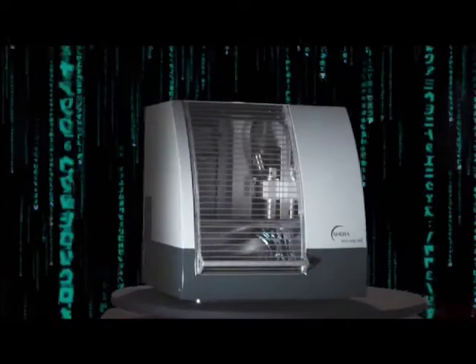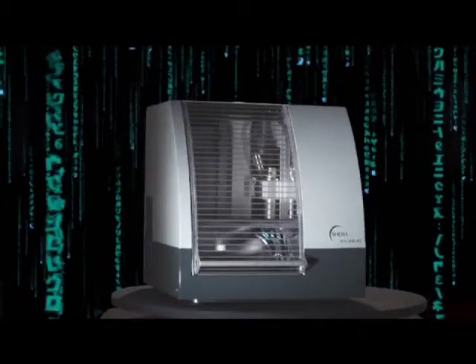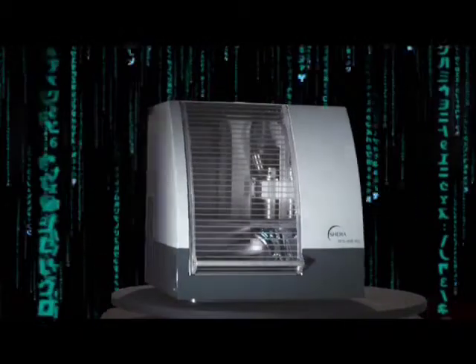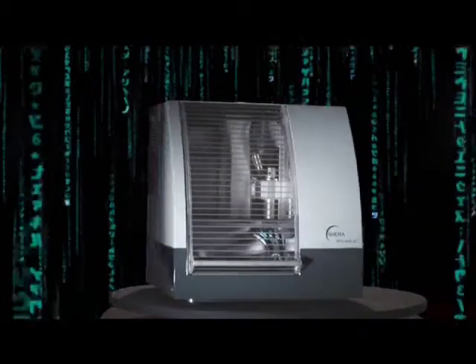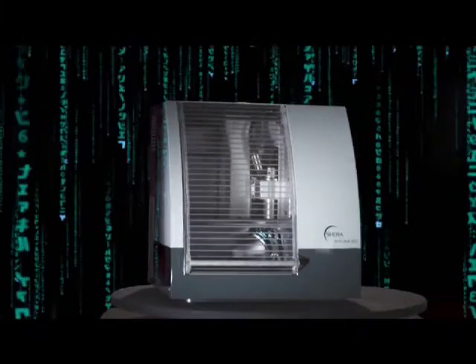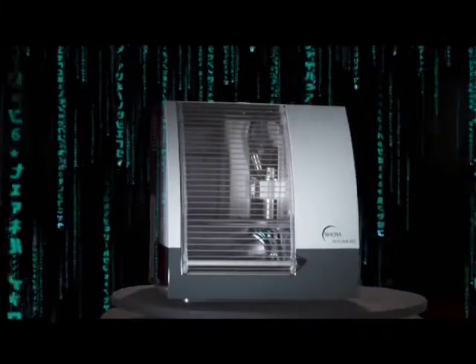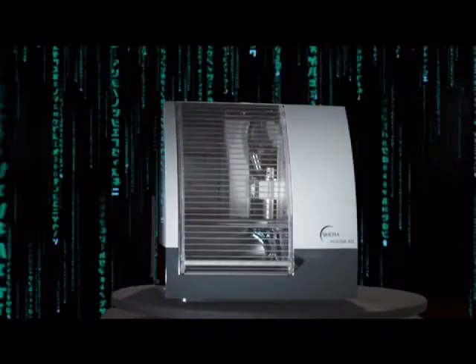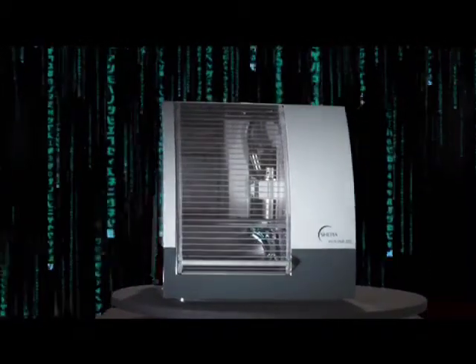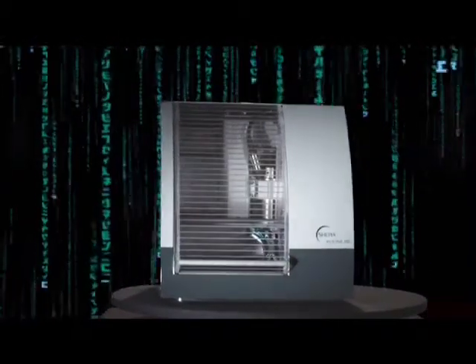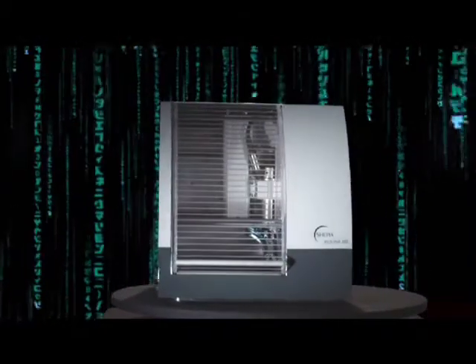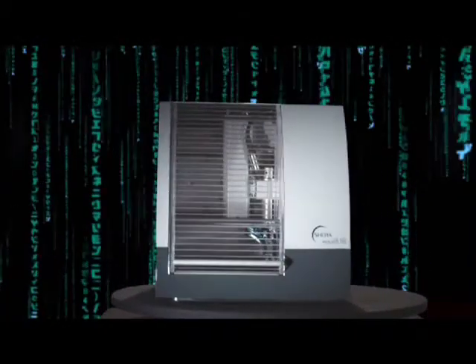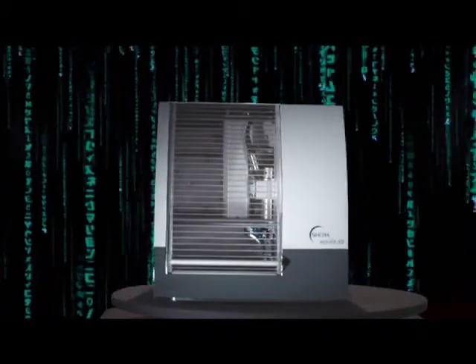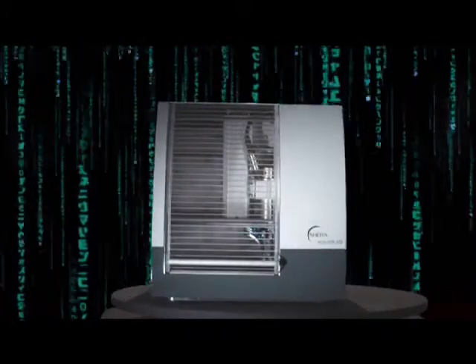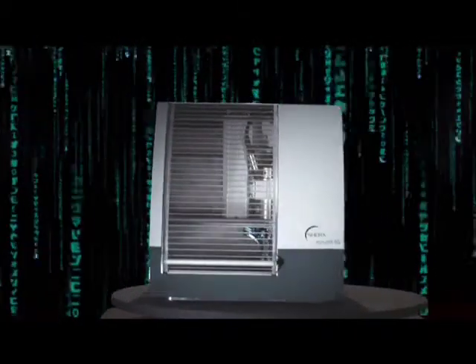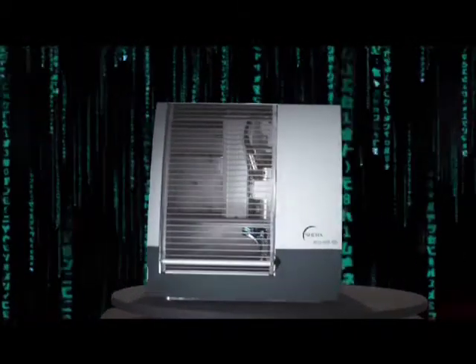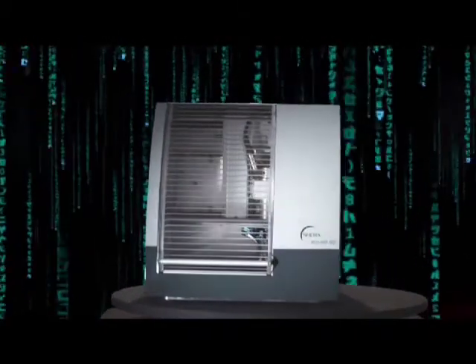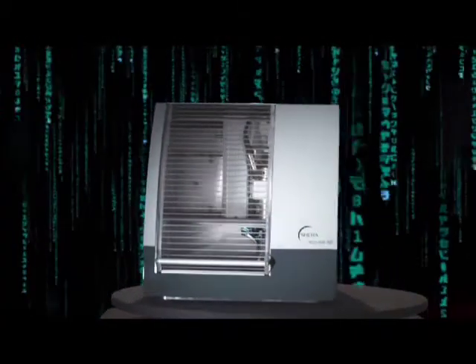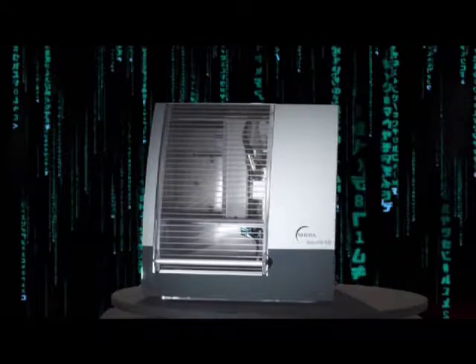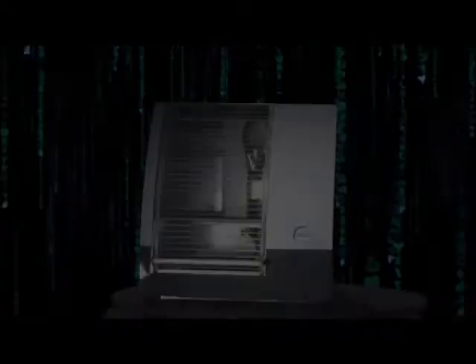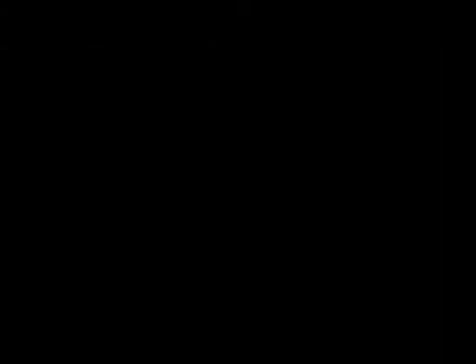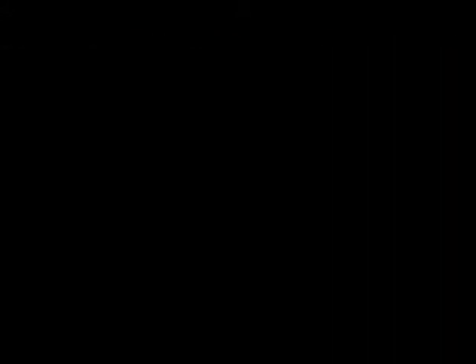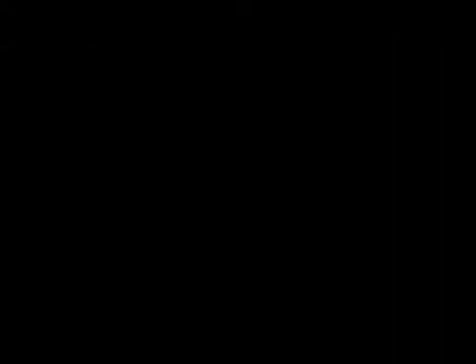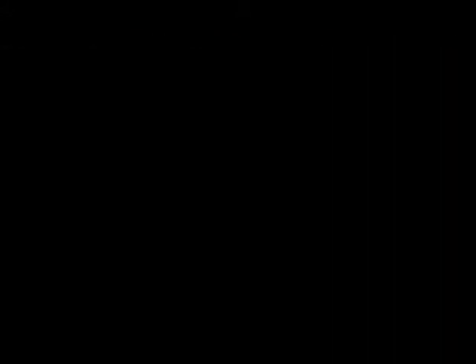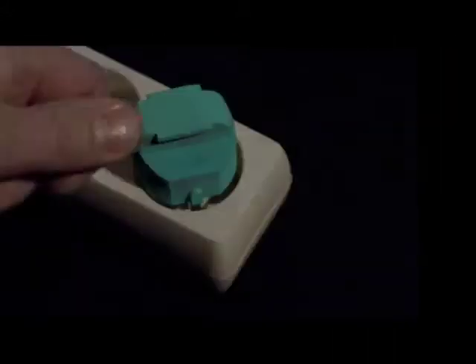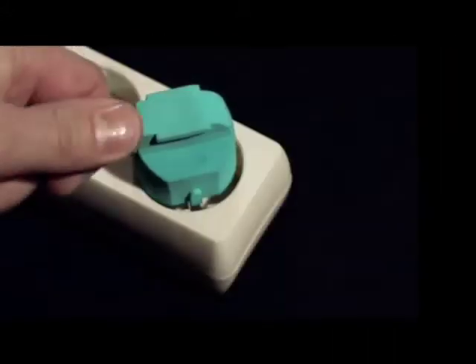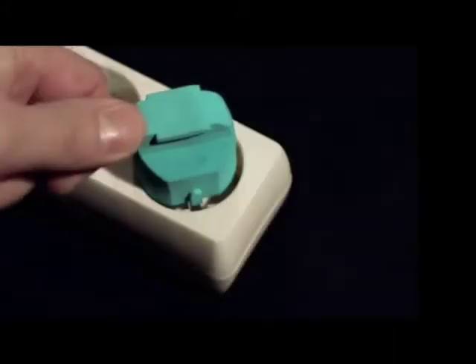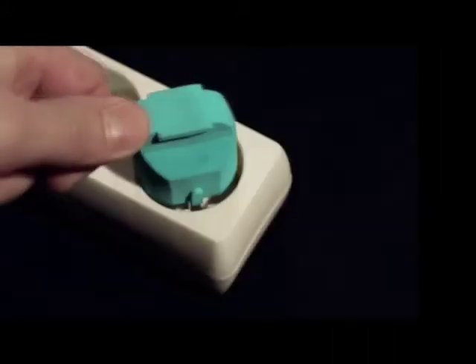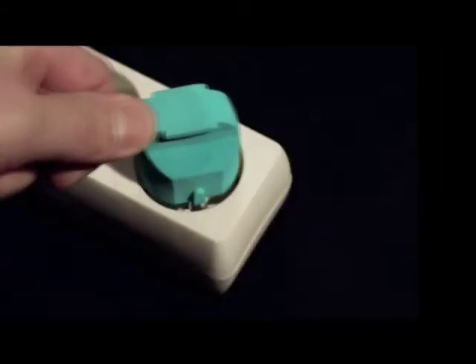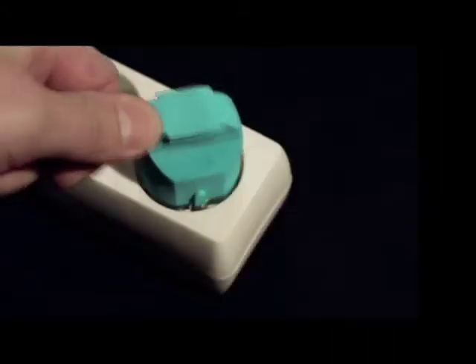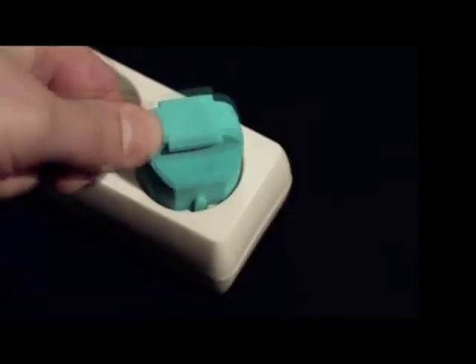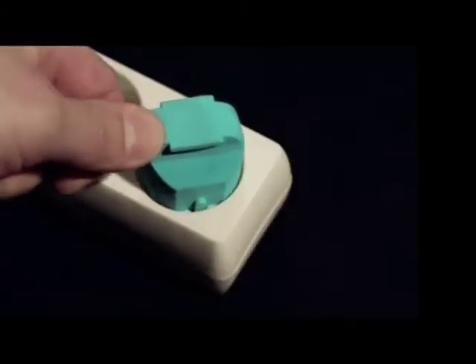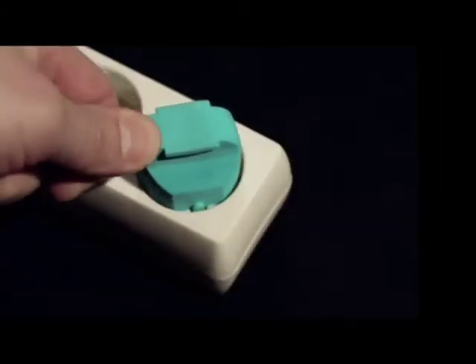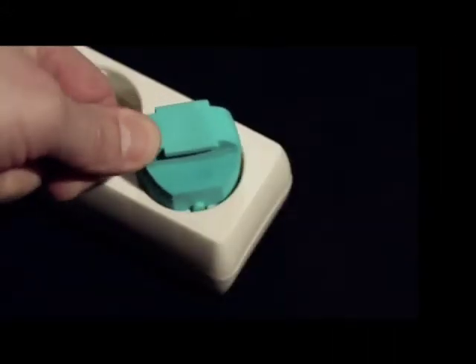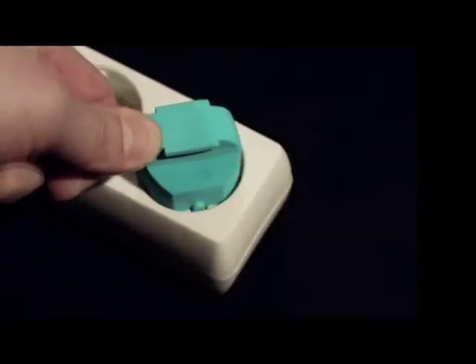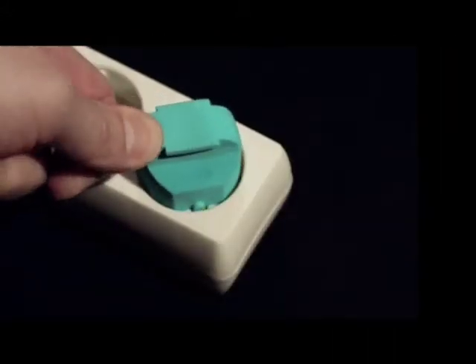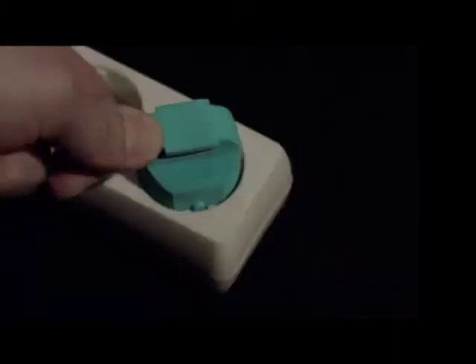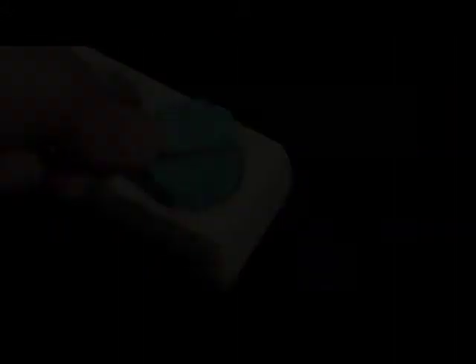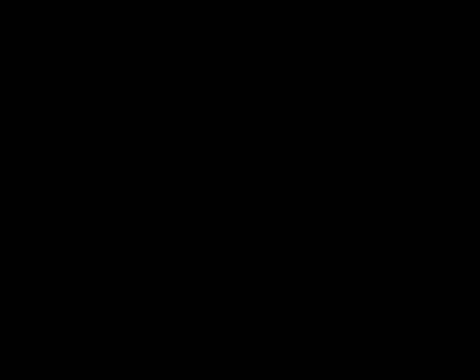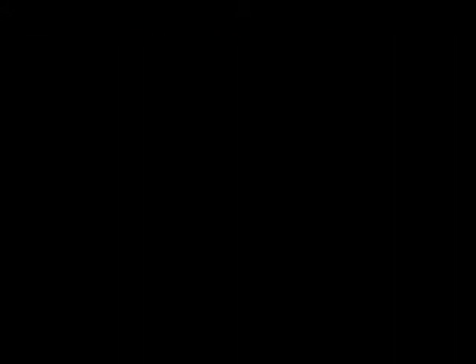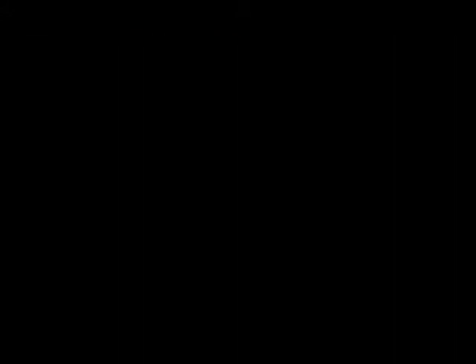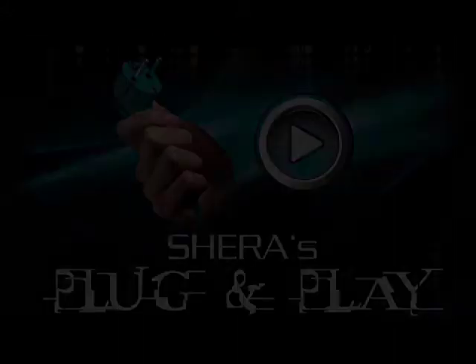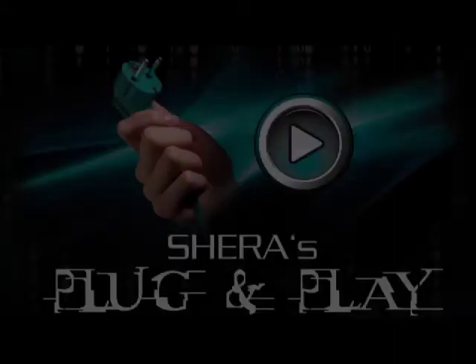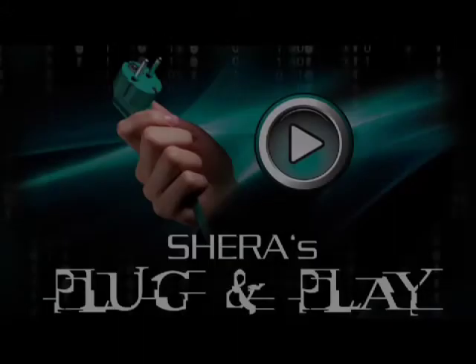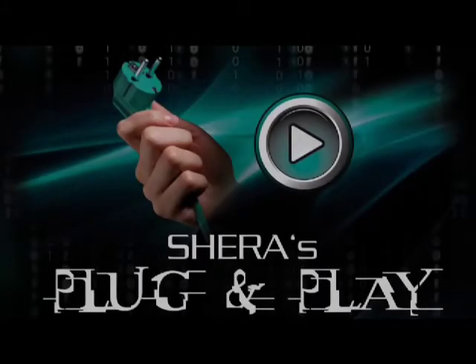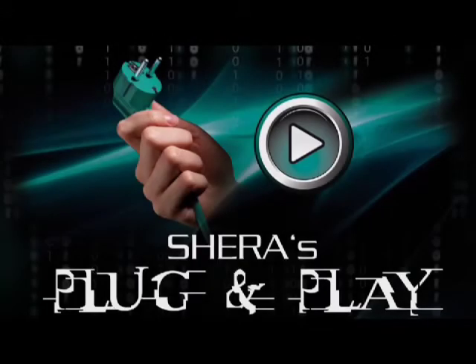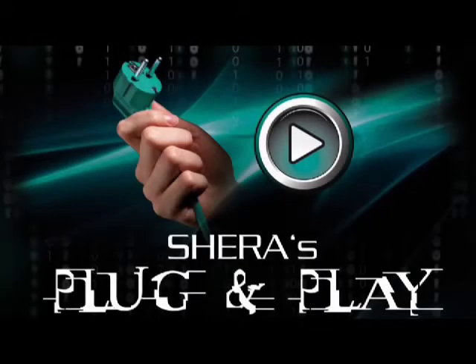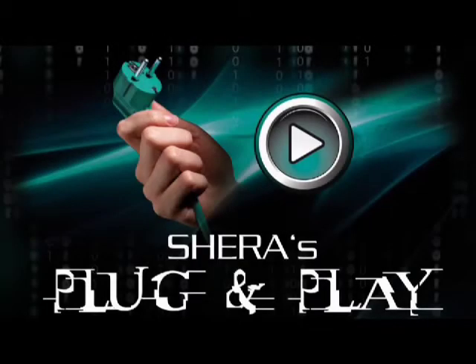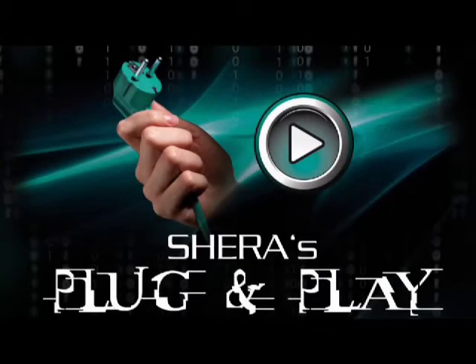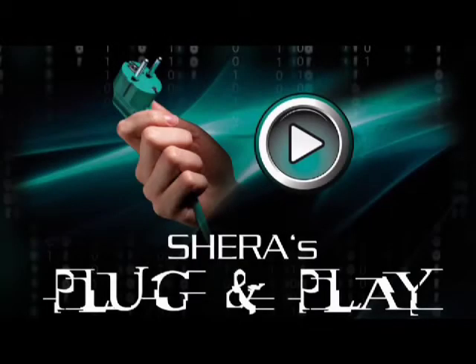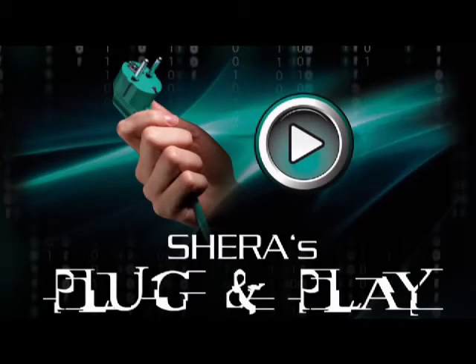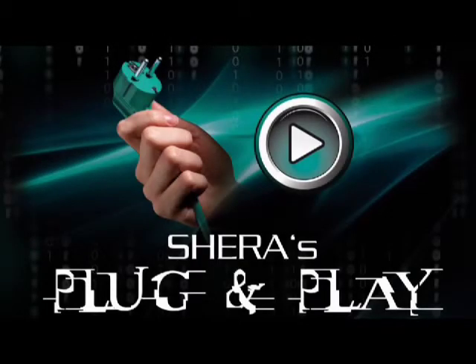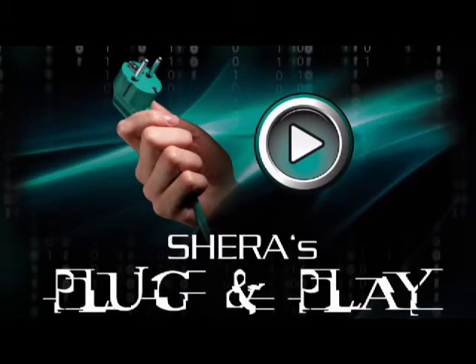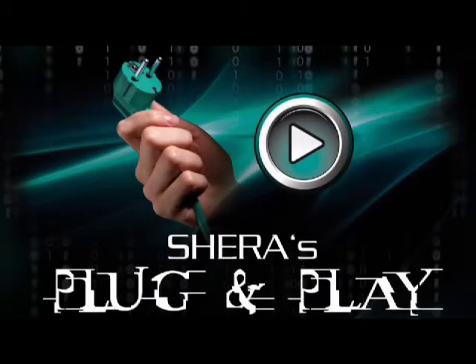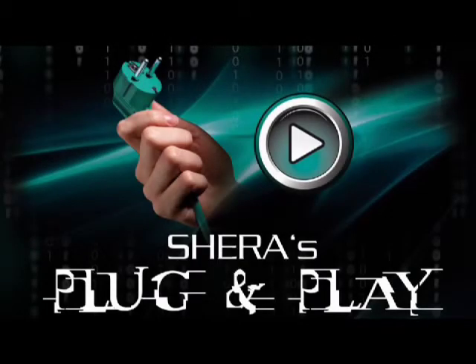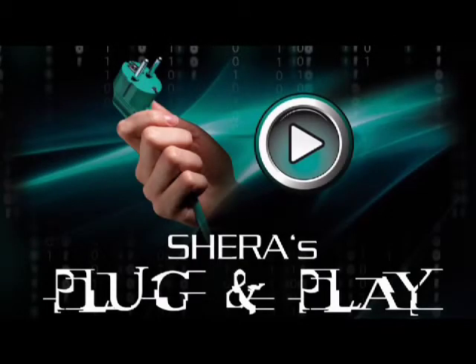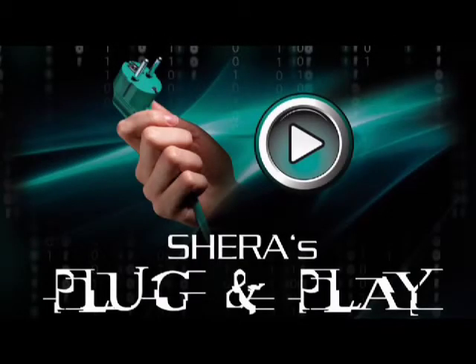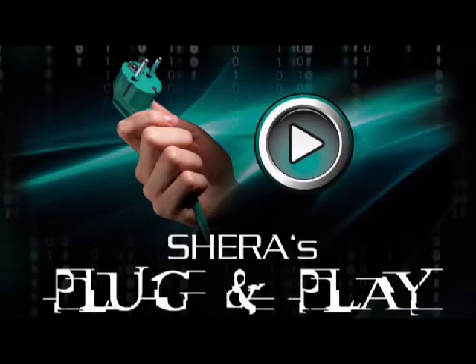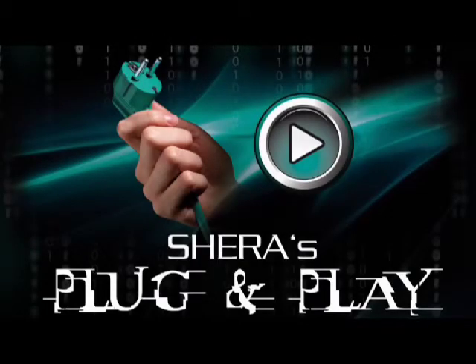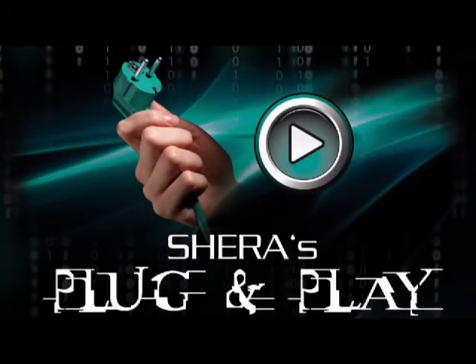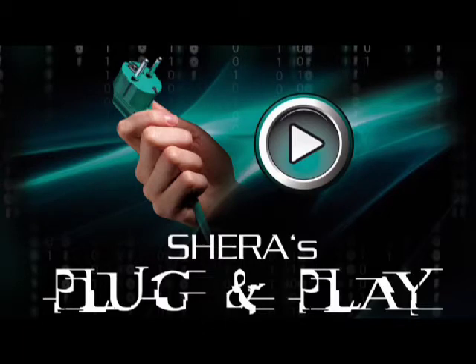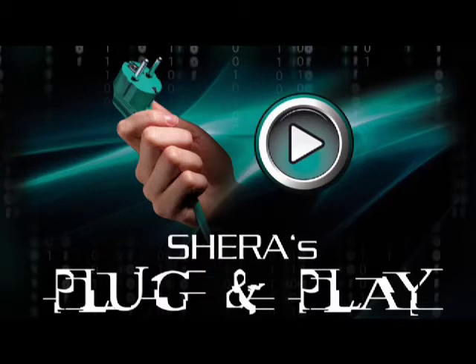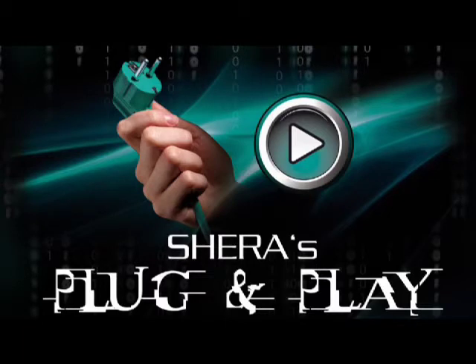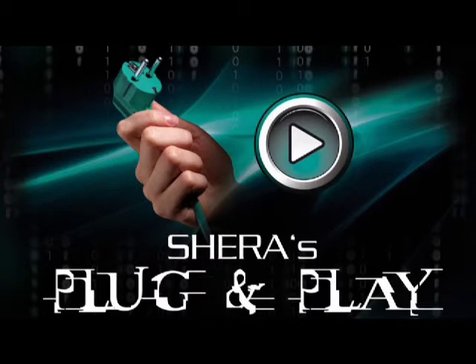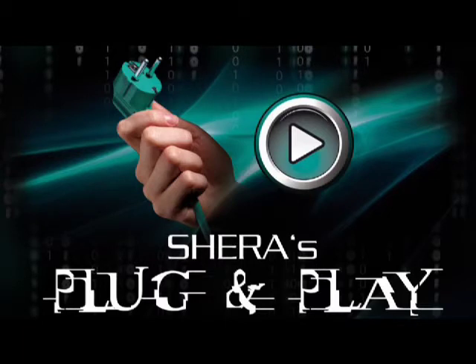The Shera EcoMill. Plug and play, and you can start with the modern dental technology from Shera.